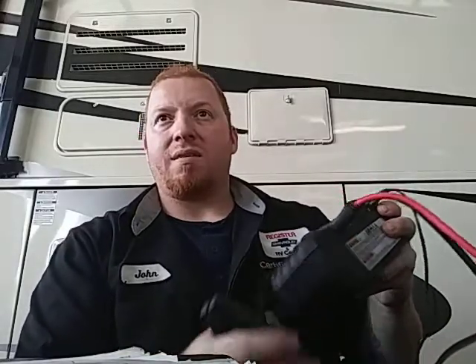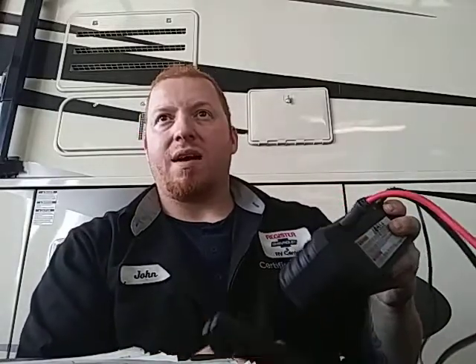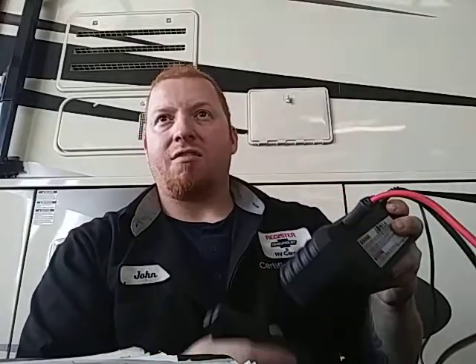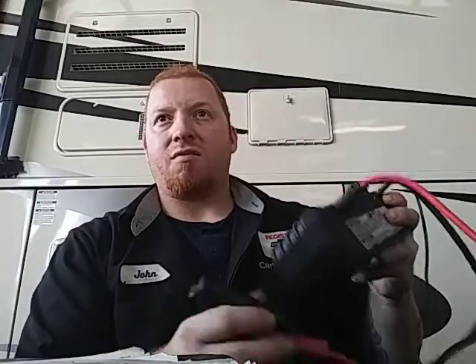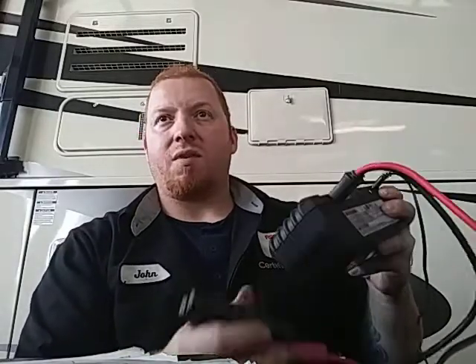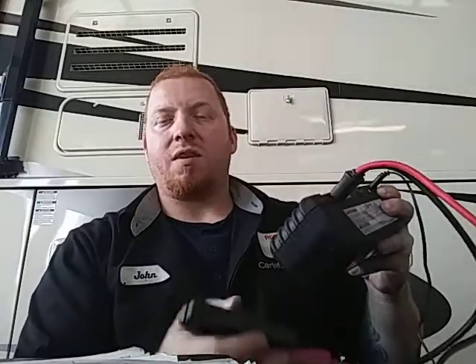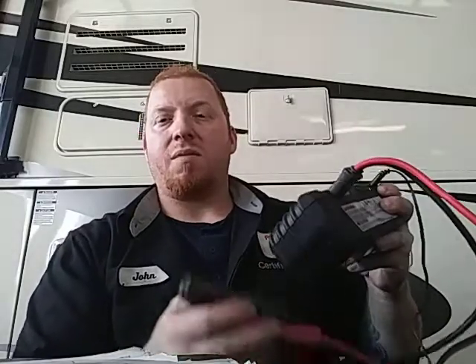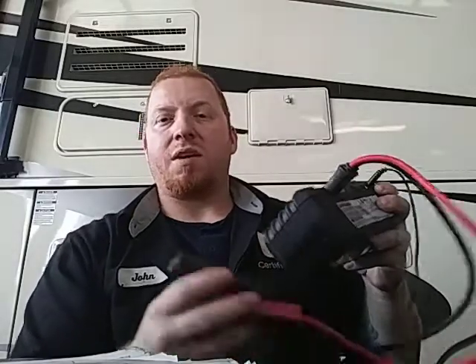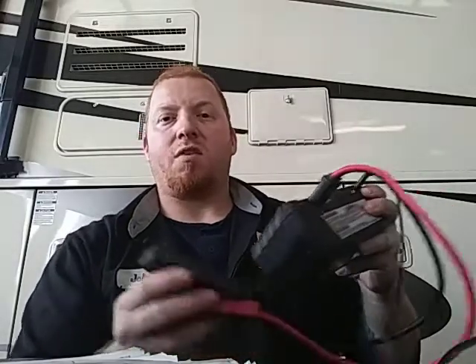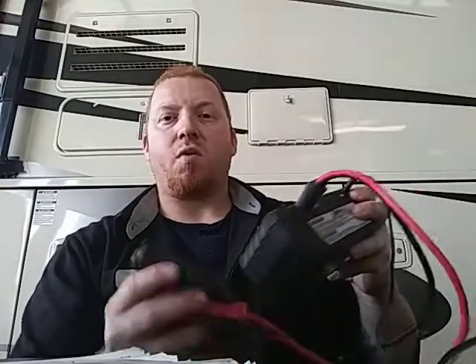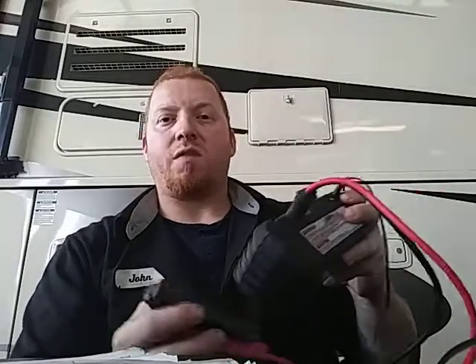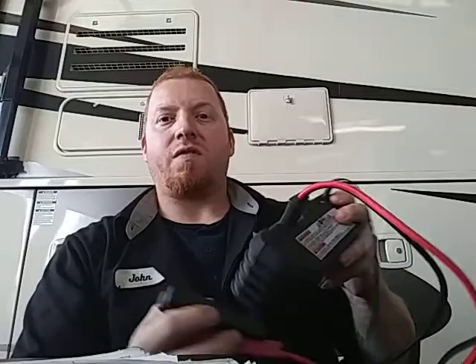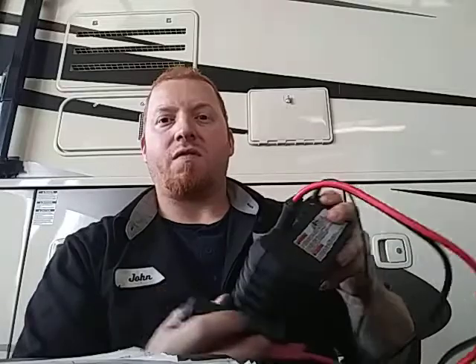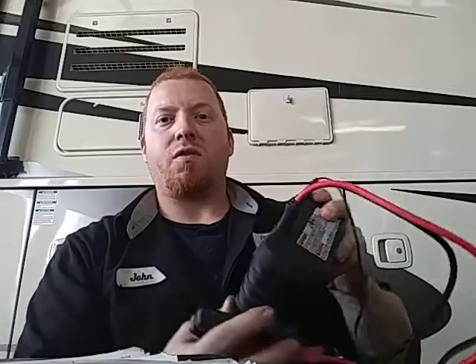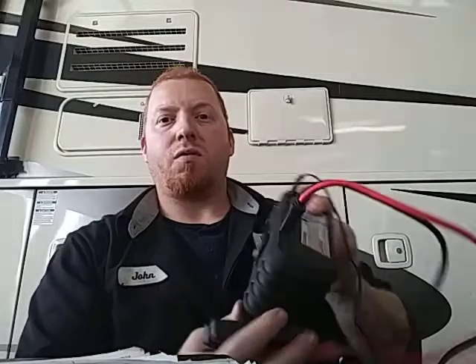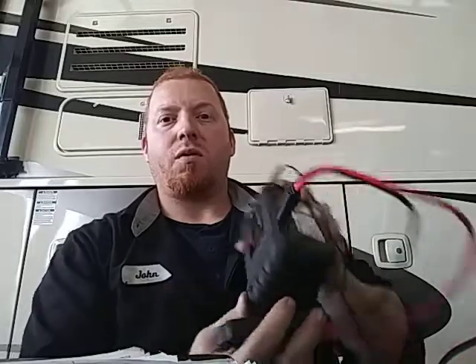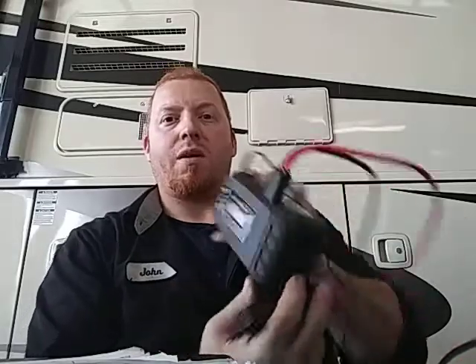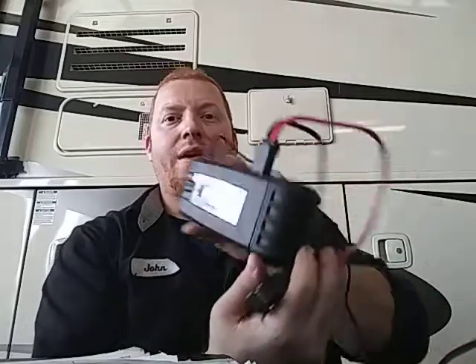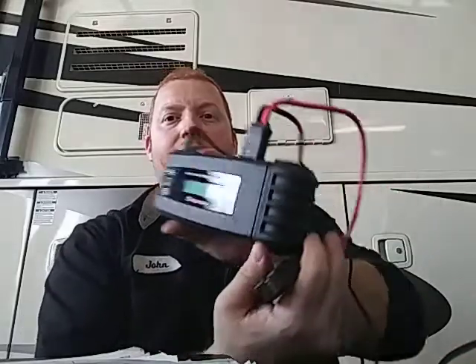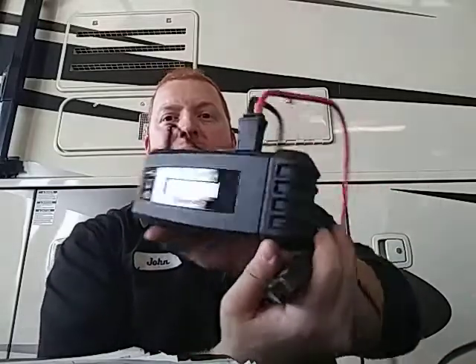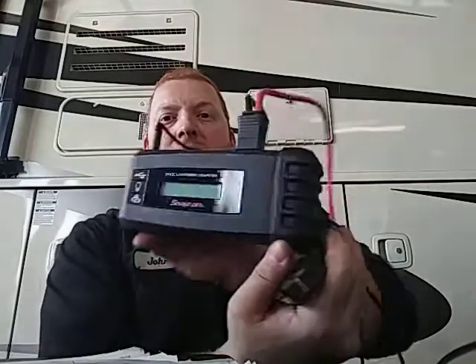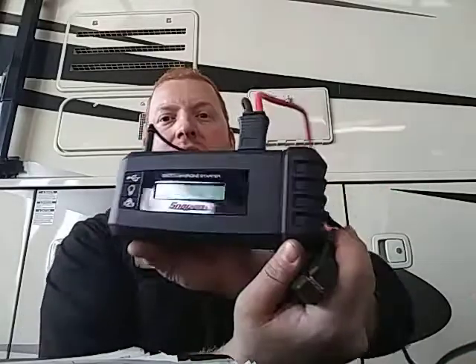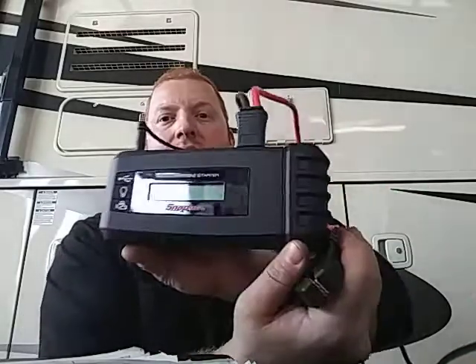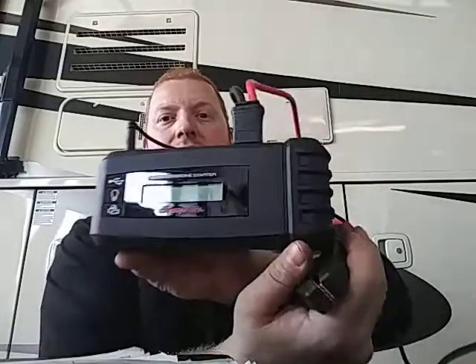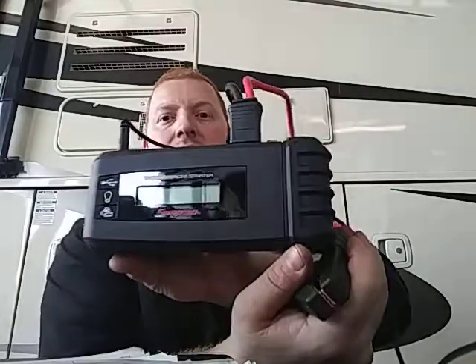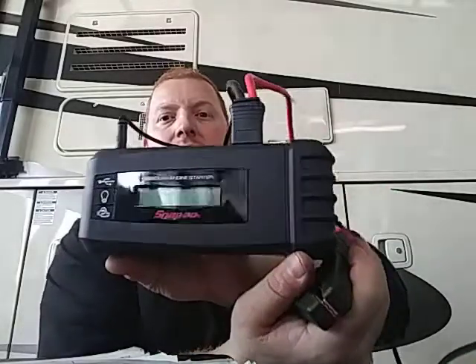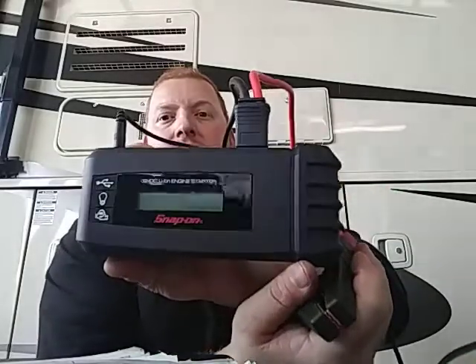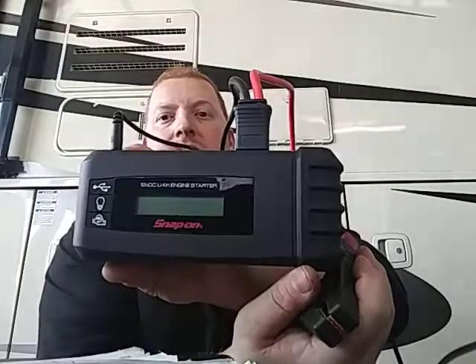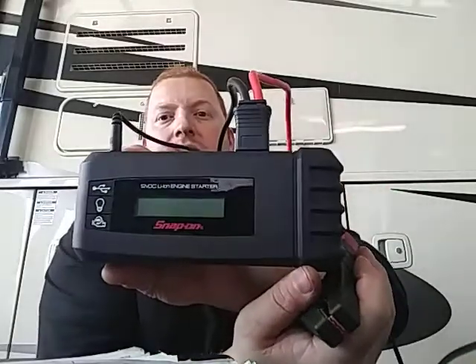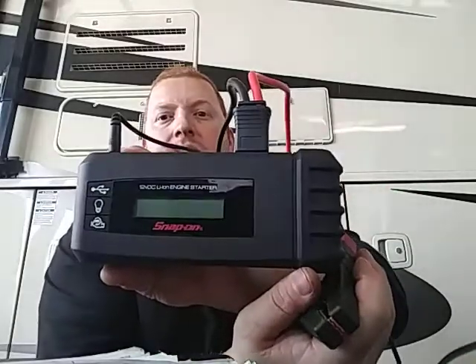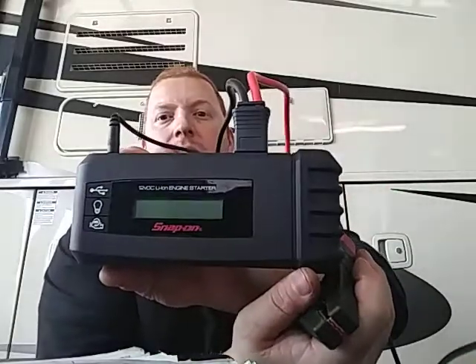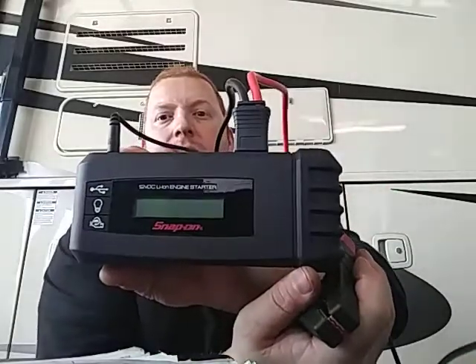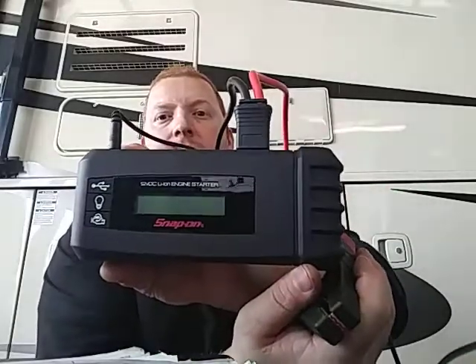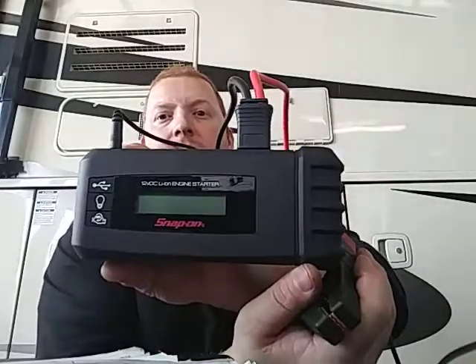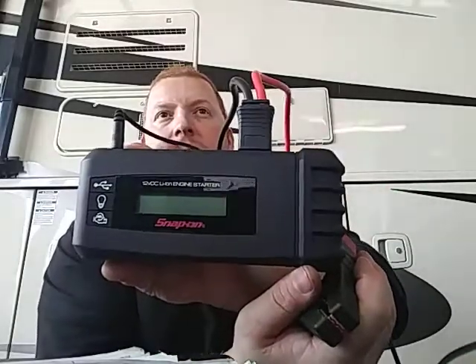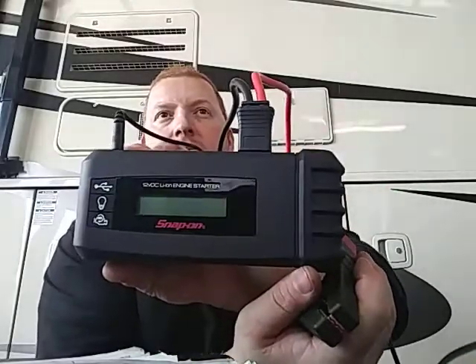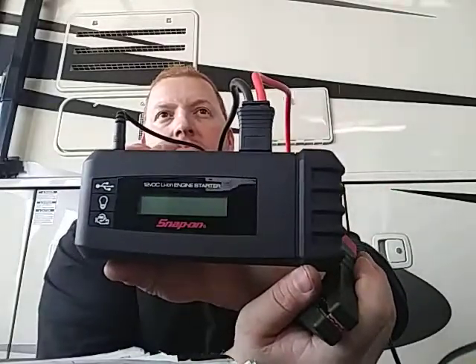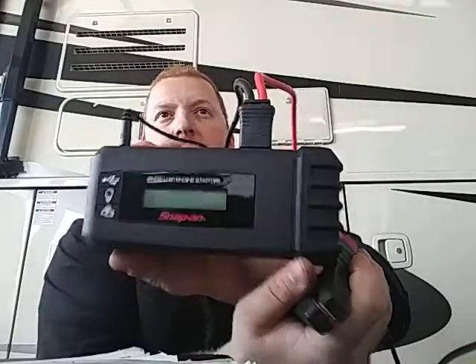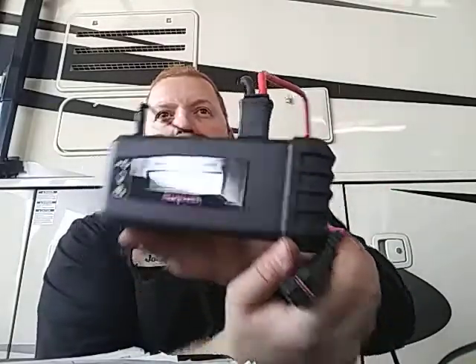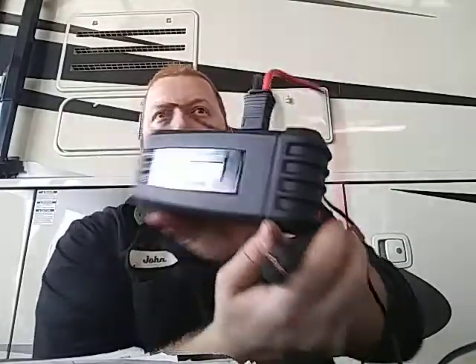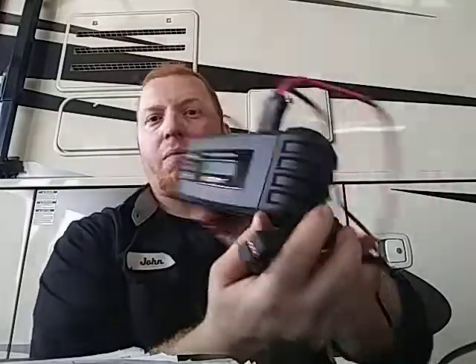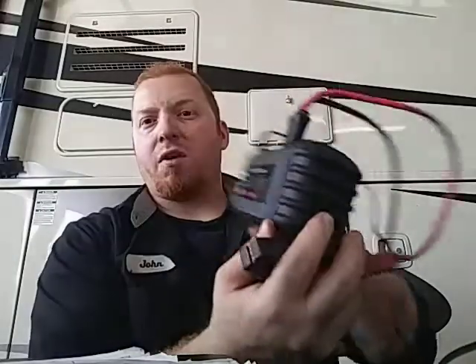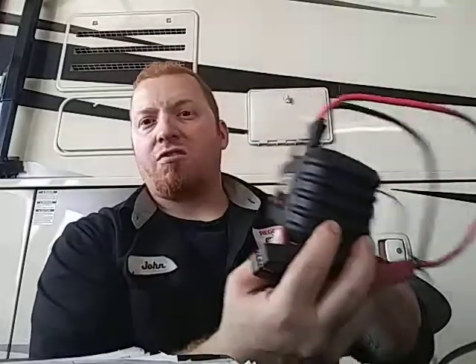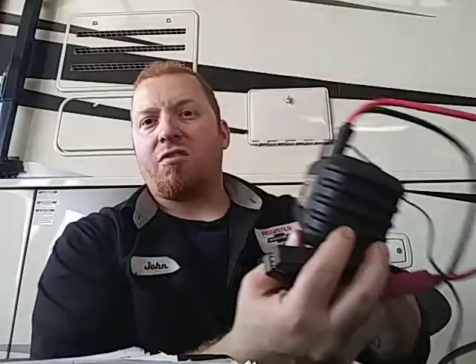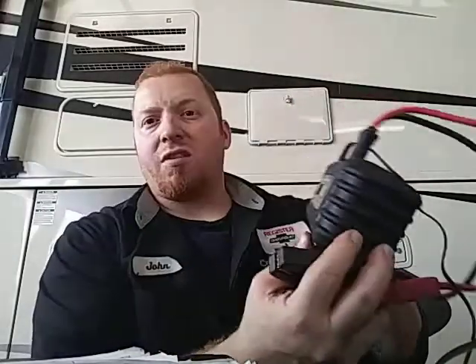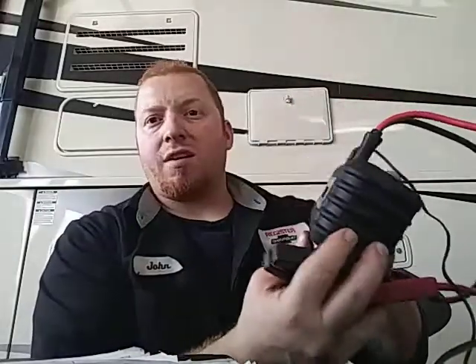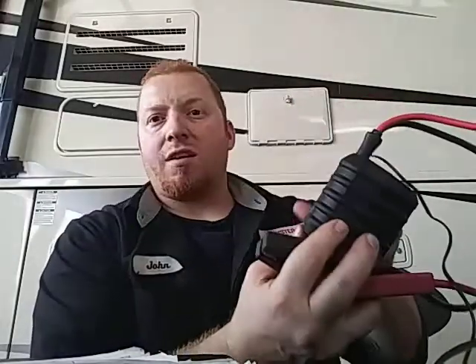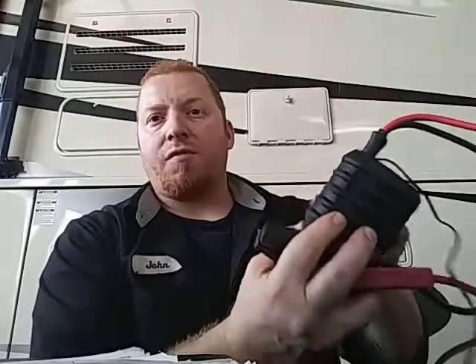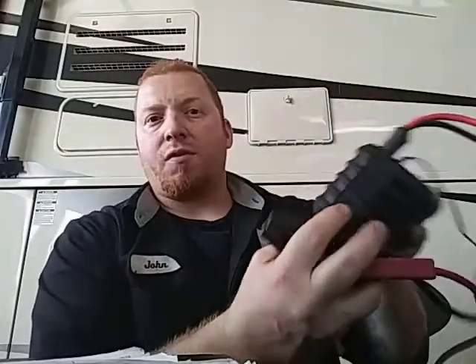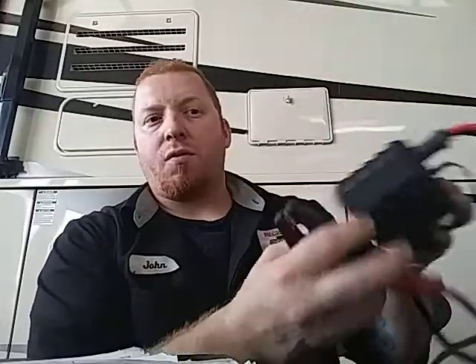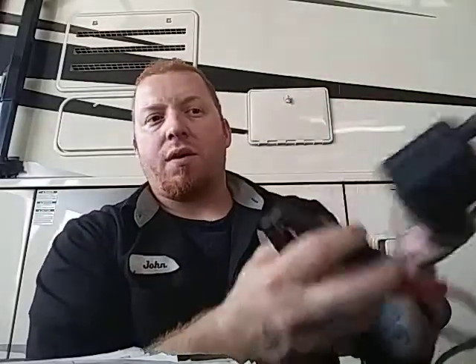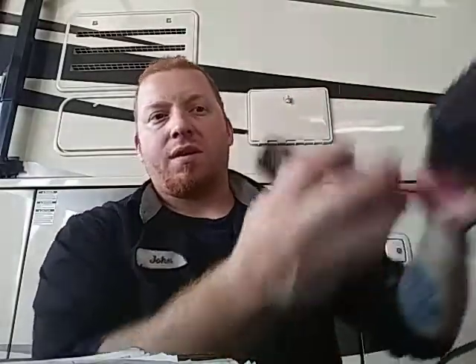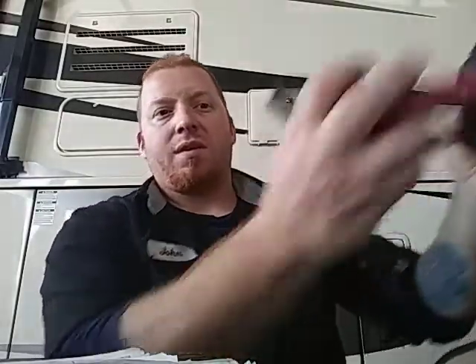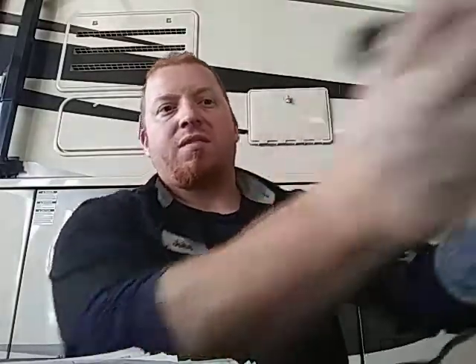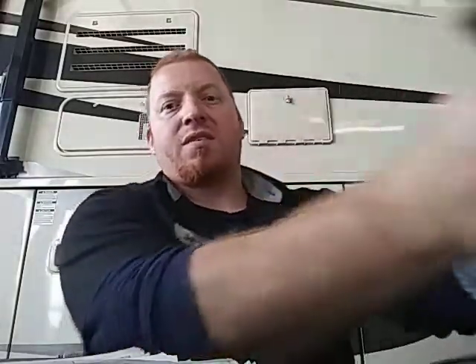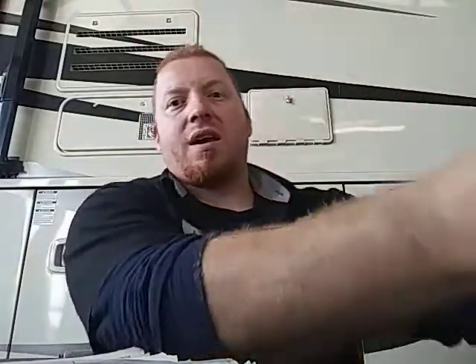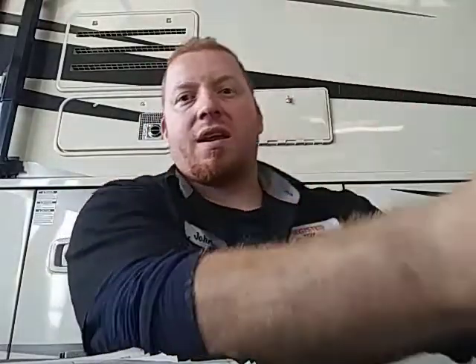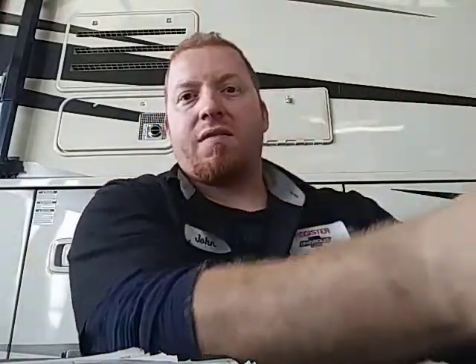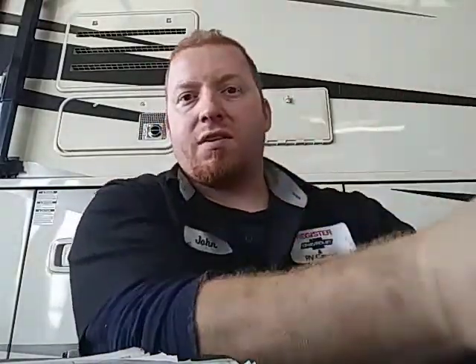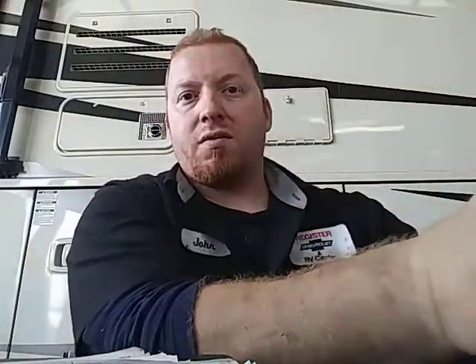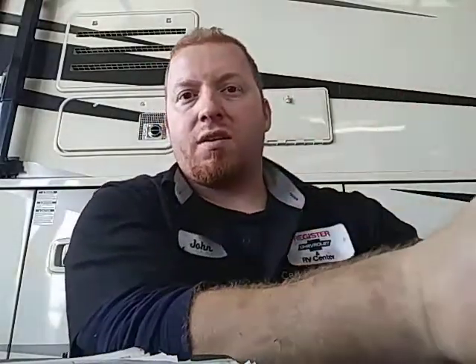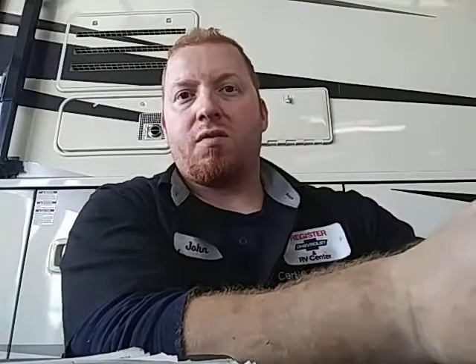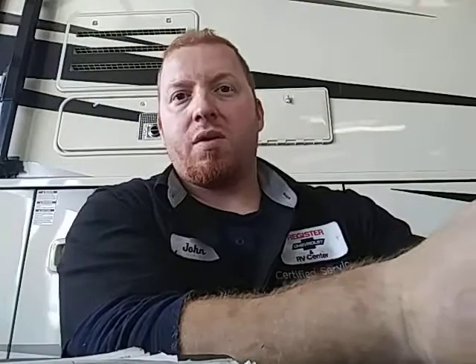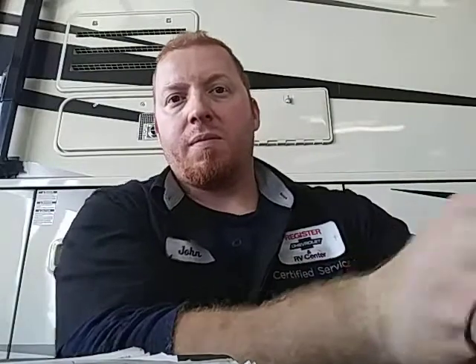I just wanted to make a quick review on that. So don't go purchasing it if you want to start heavy-duty equipment.